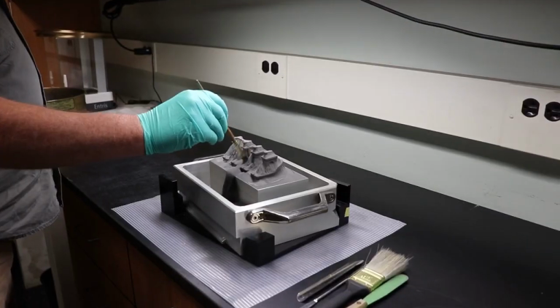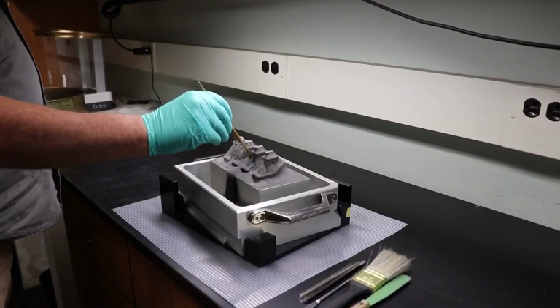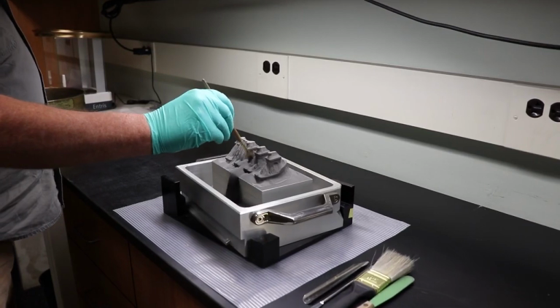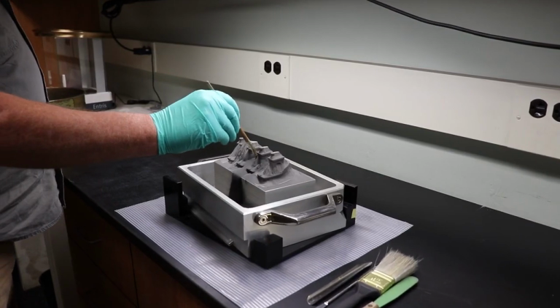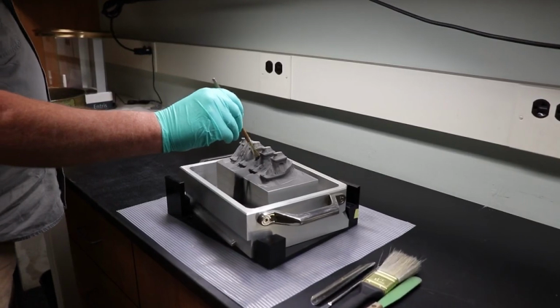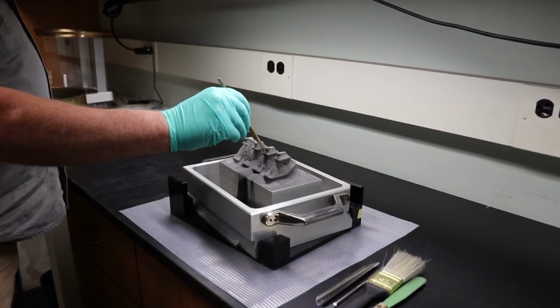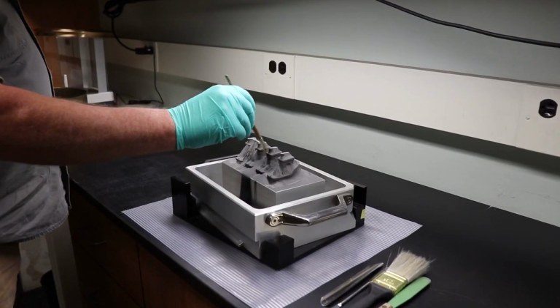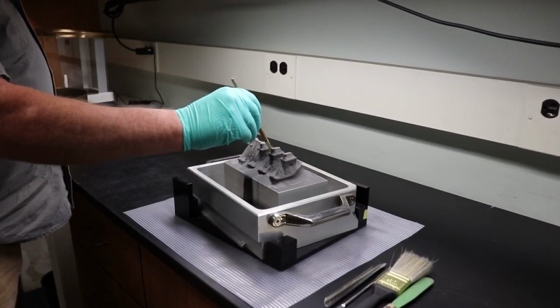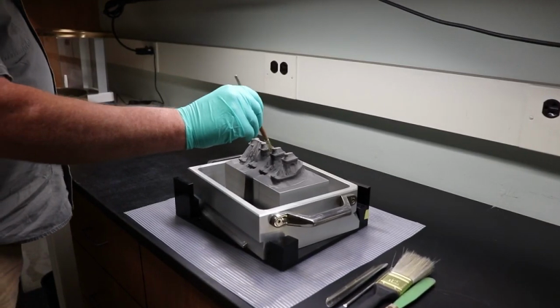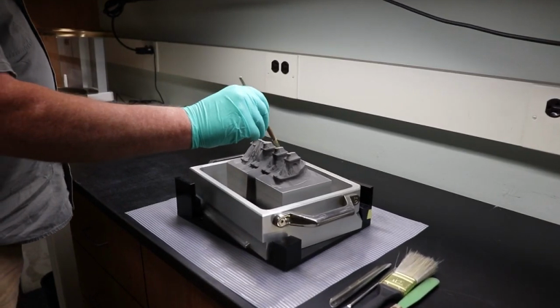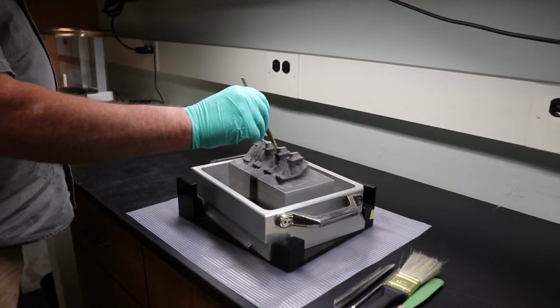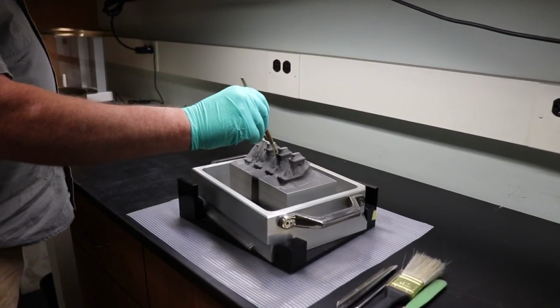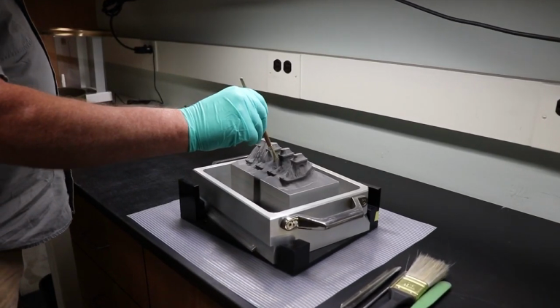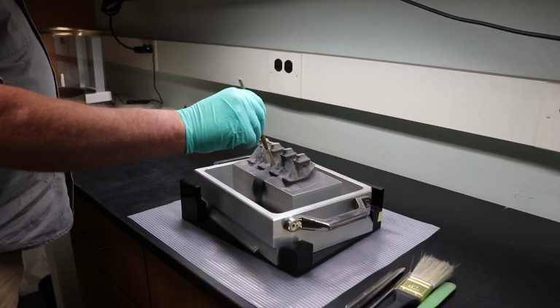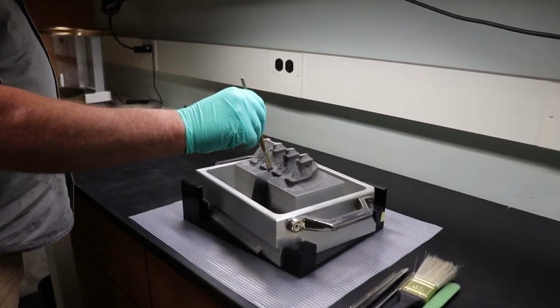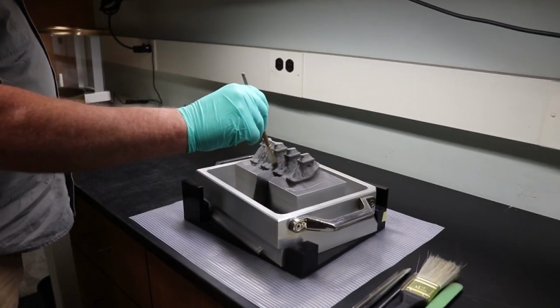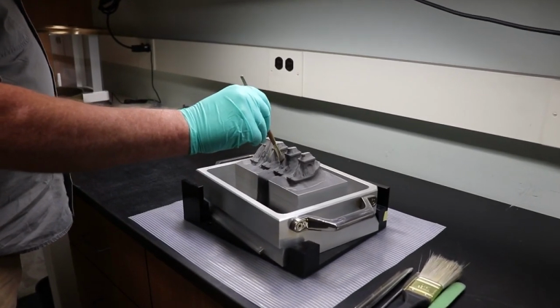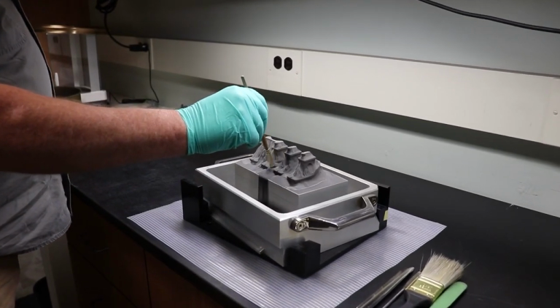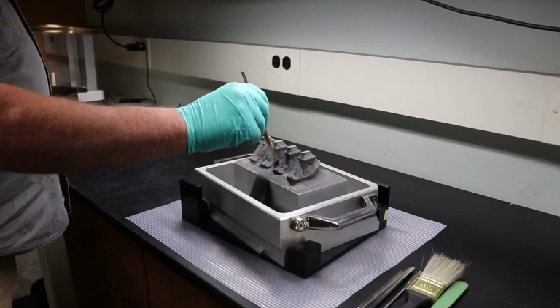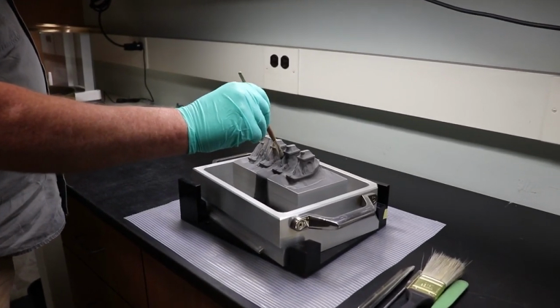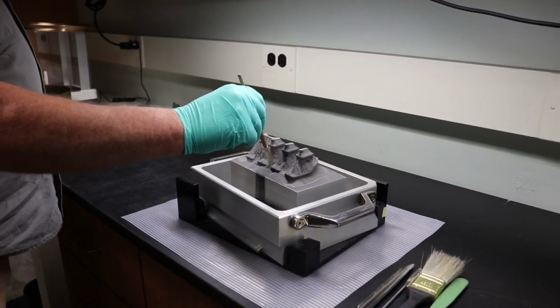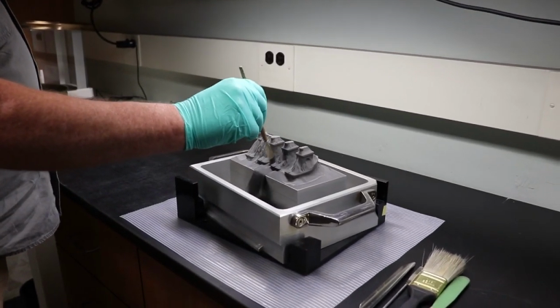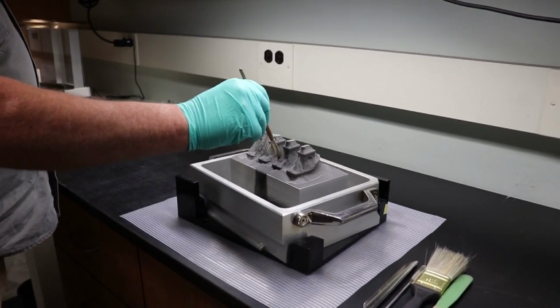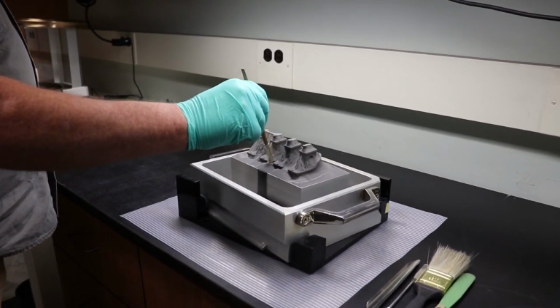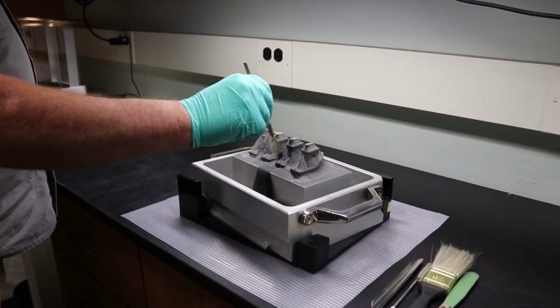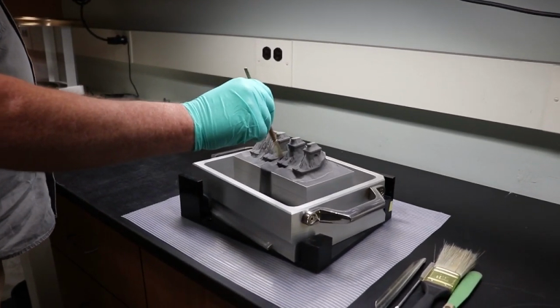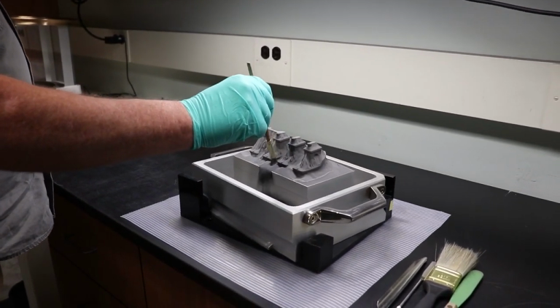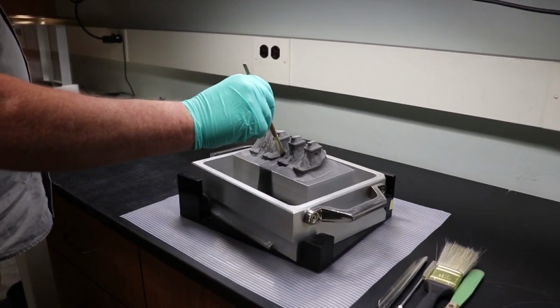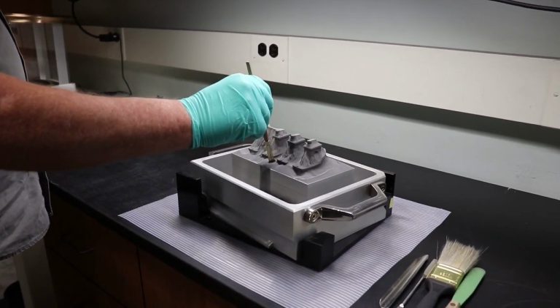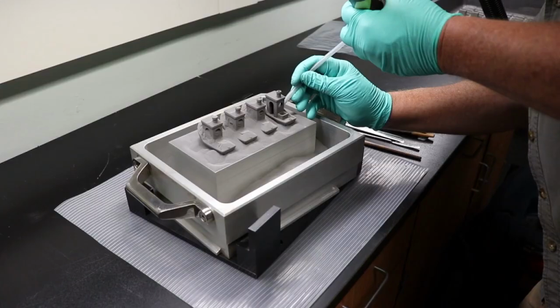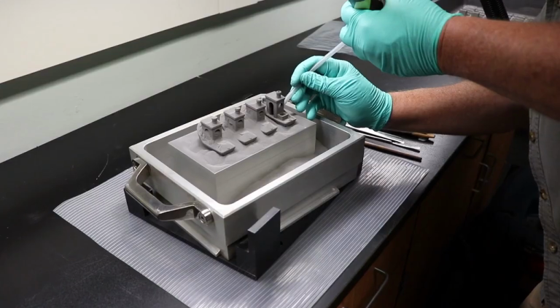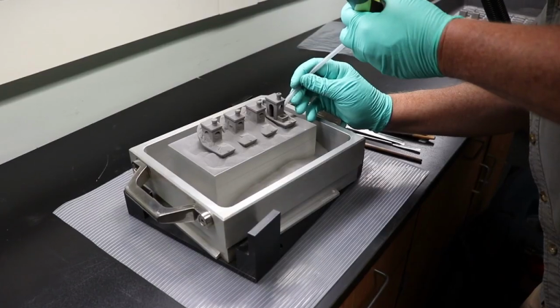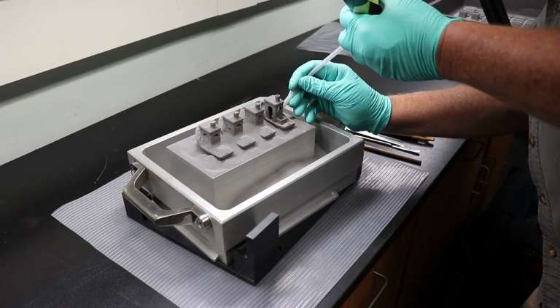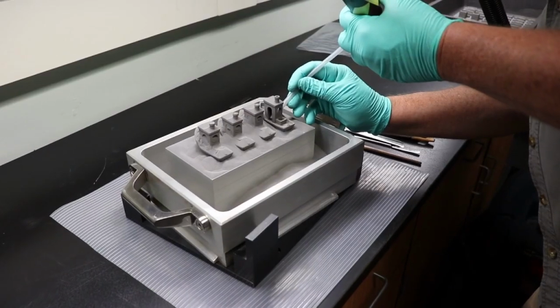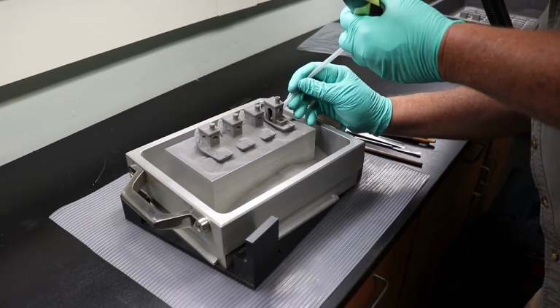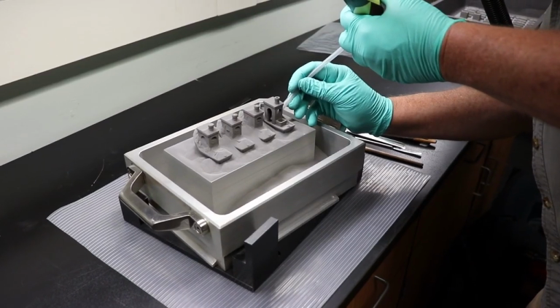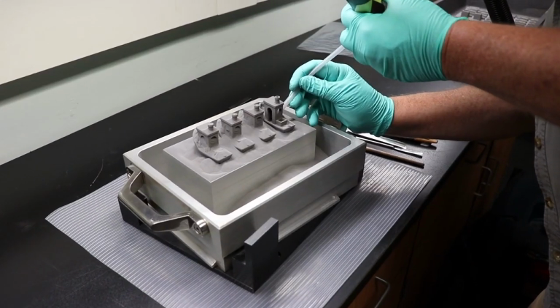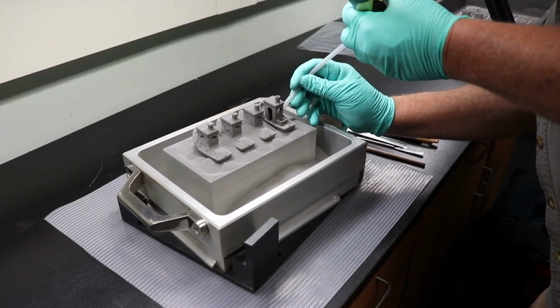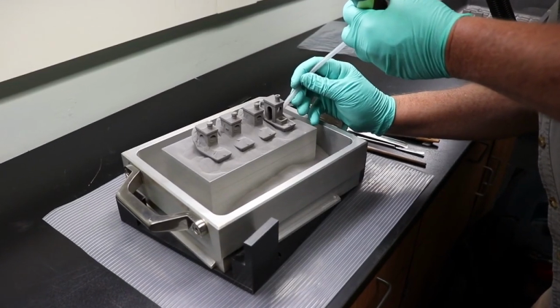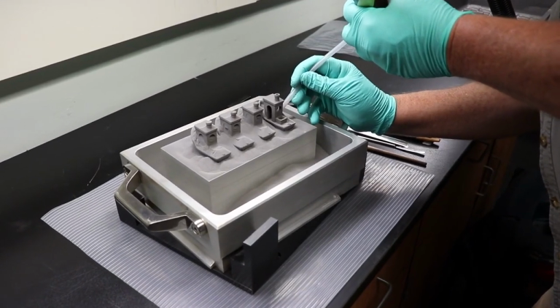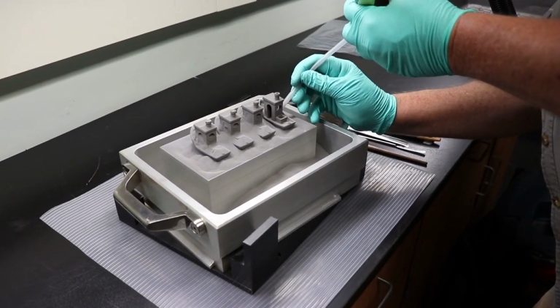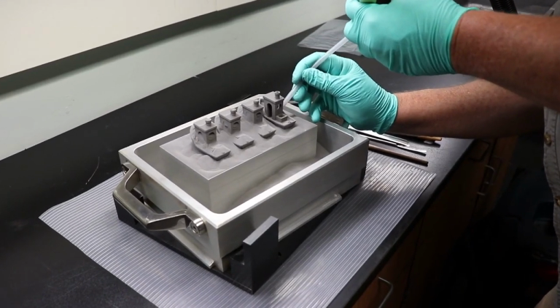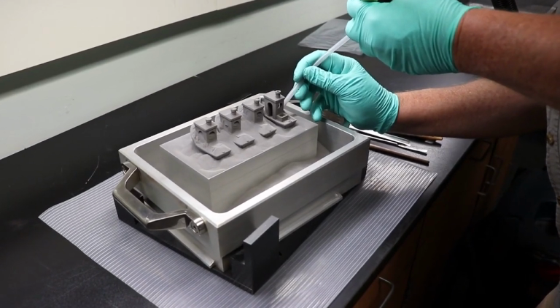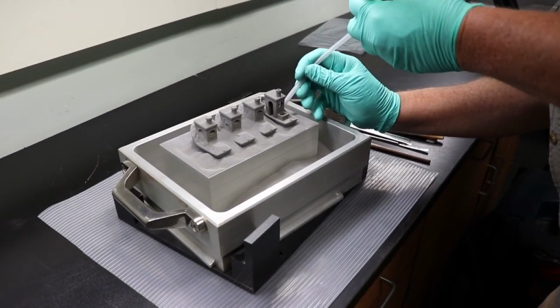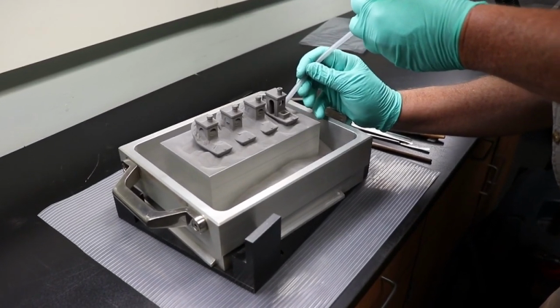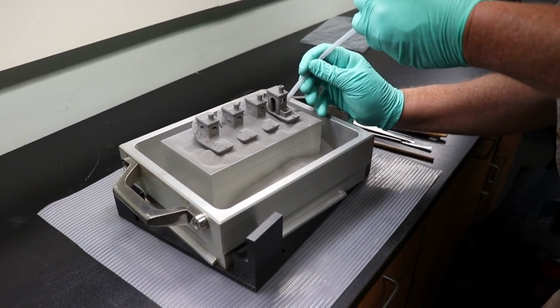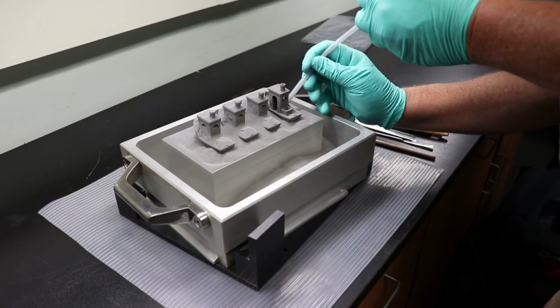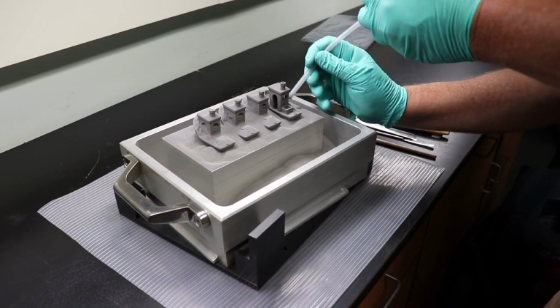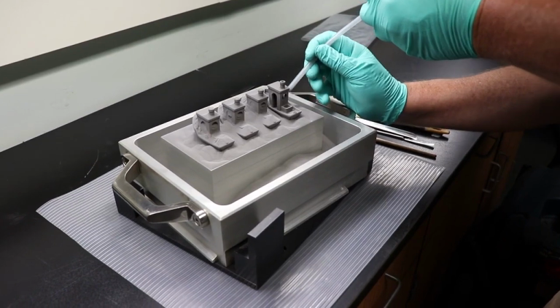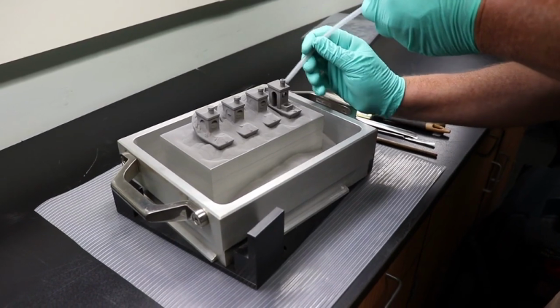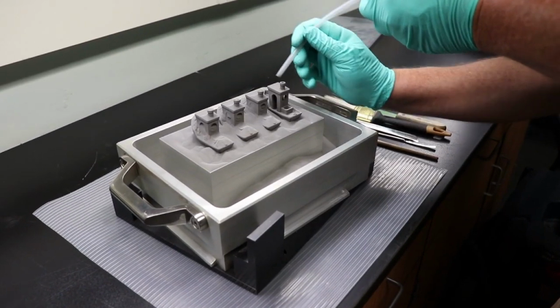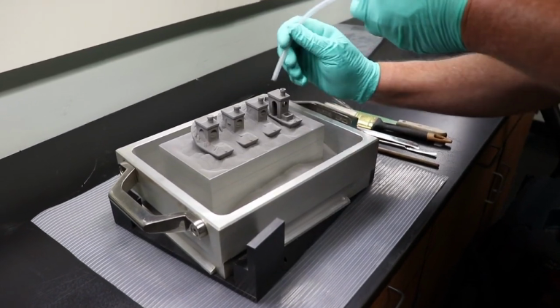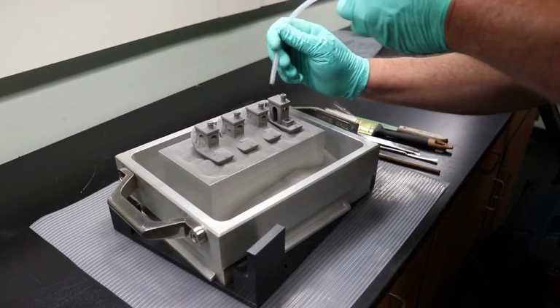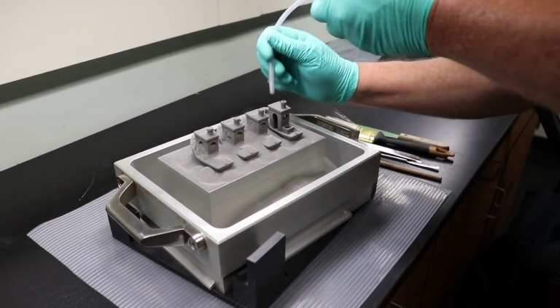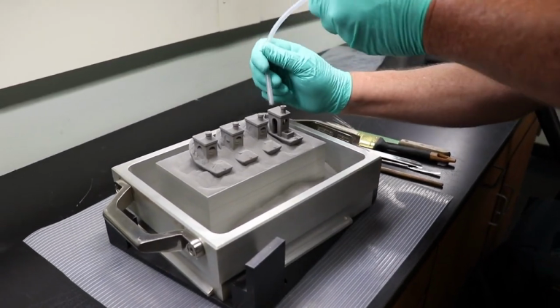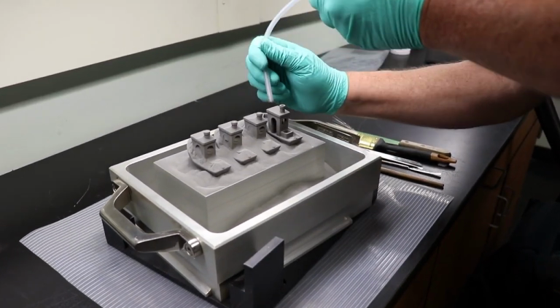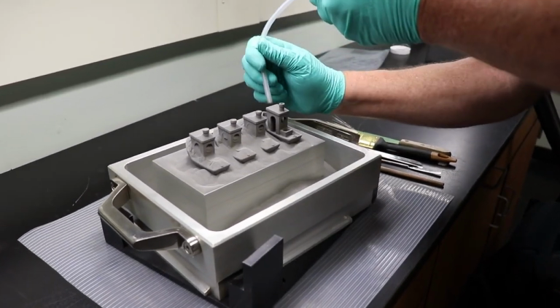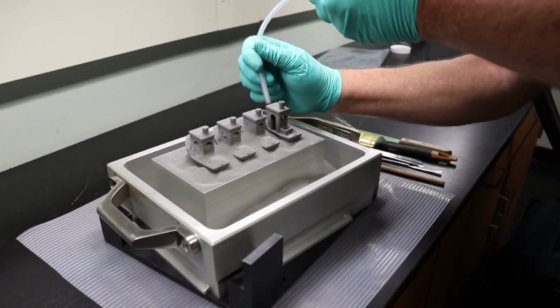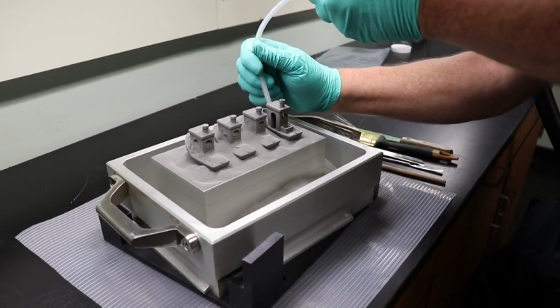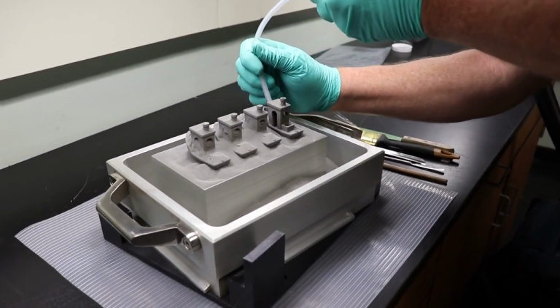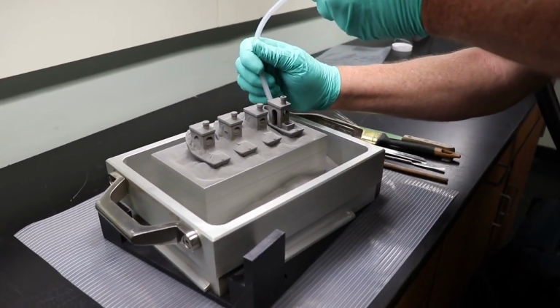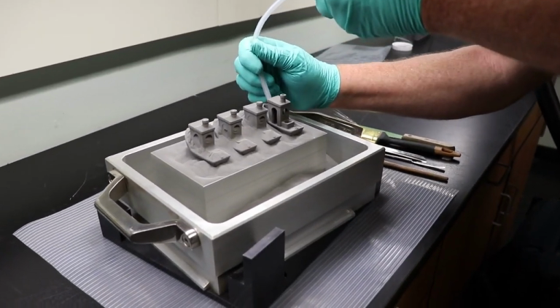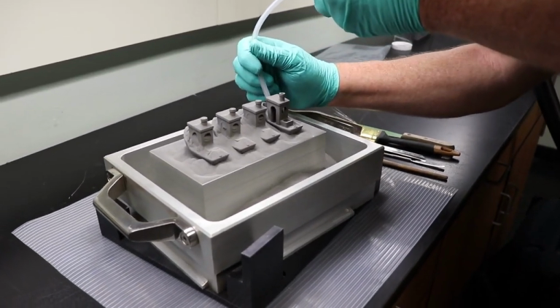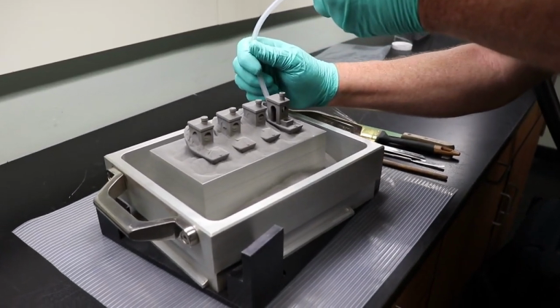Next, the printed parts are carefully separated from the loose powder. Any remaining powder is removed with a special vacuum cleaner.